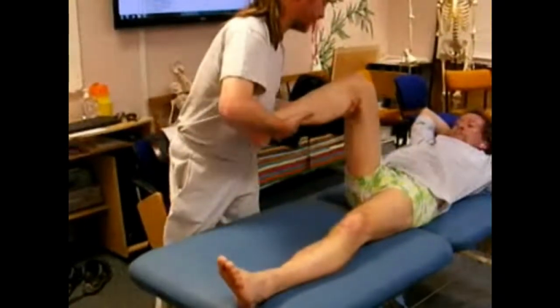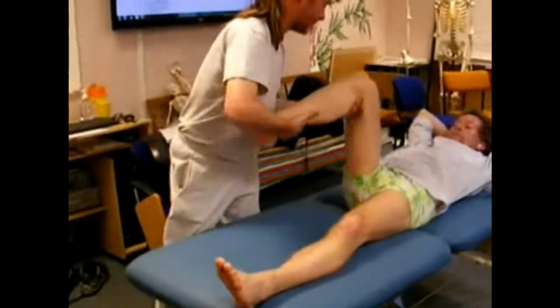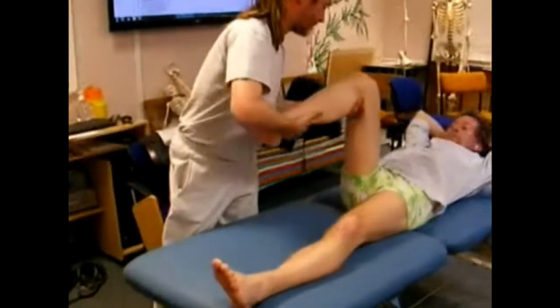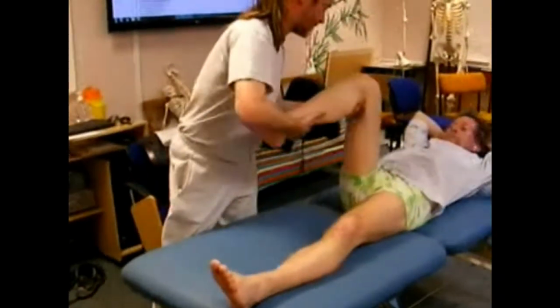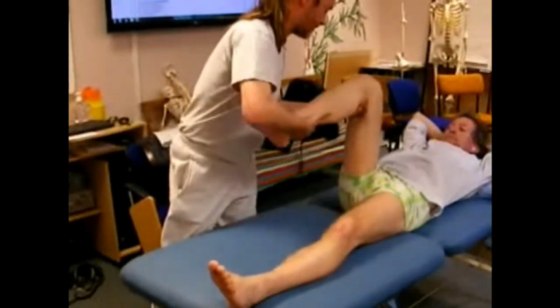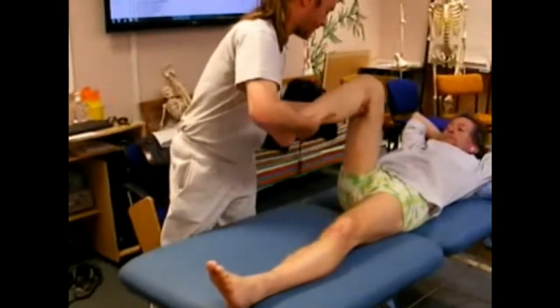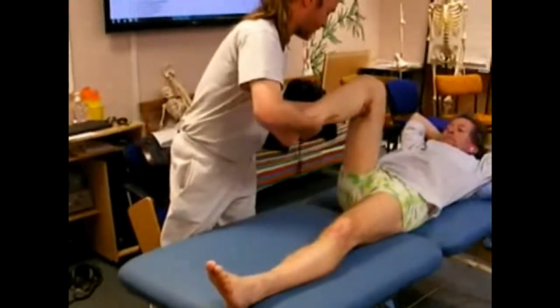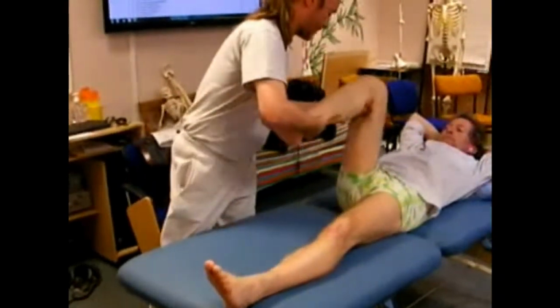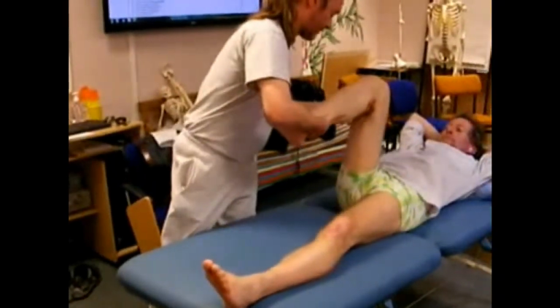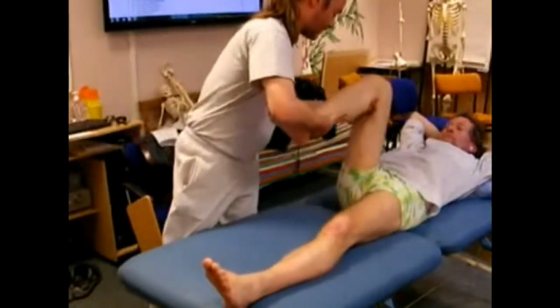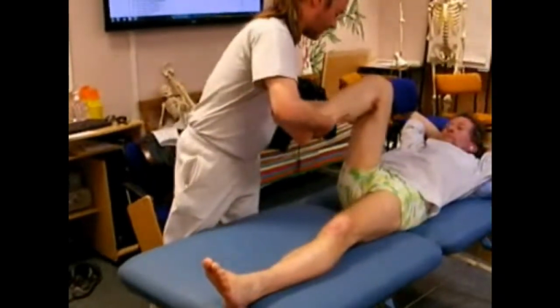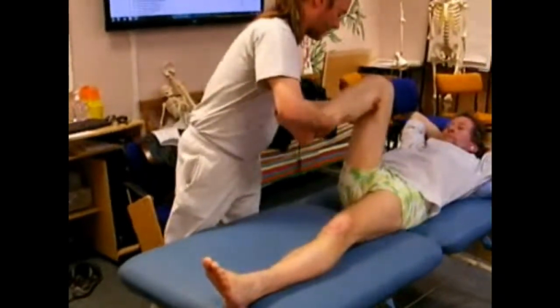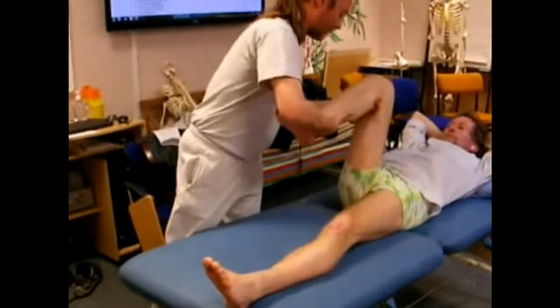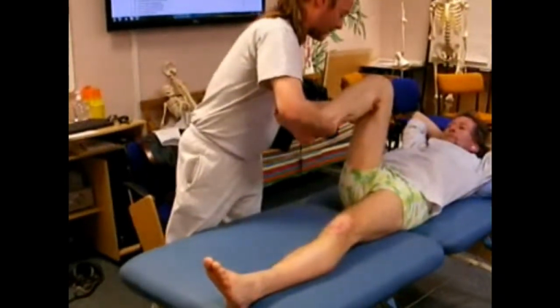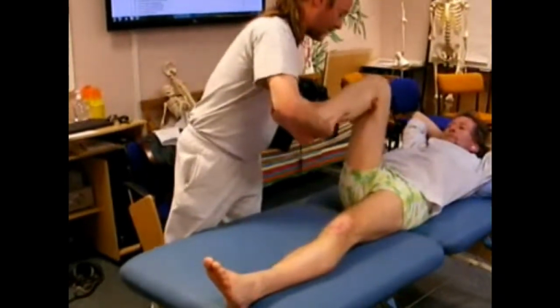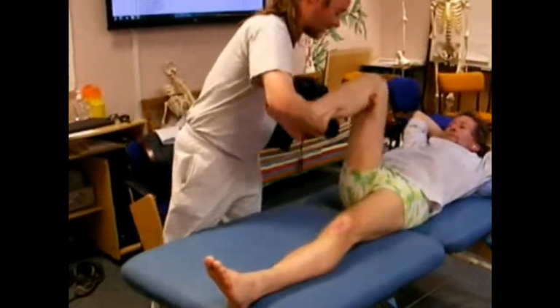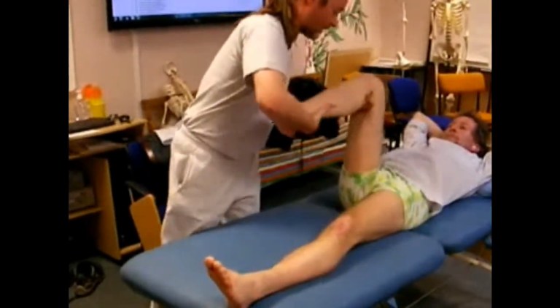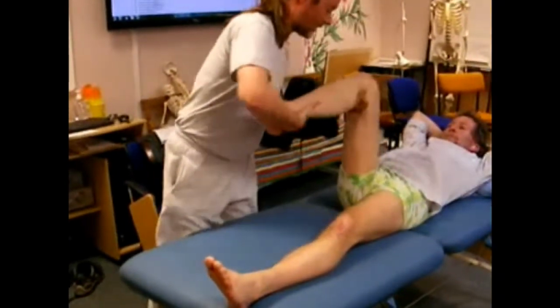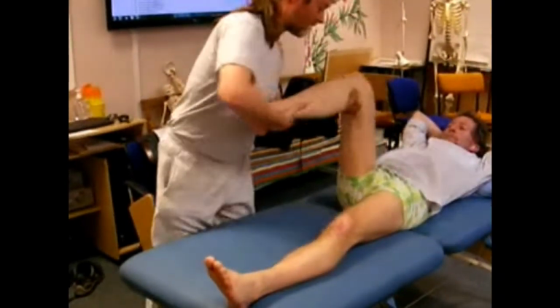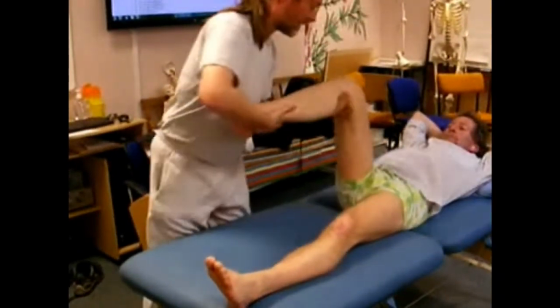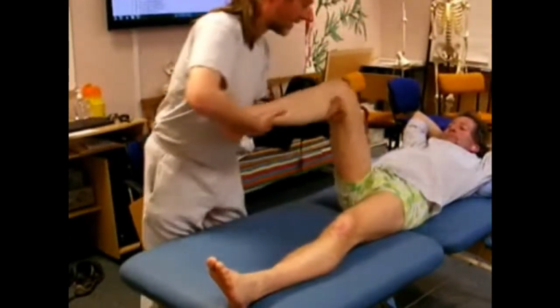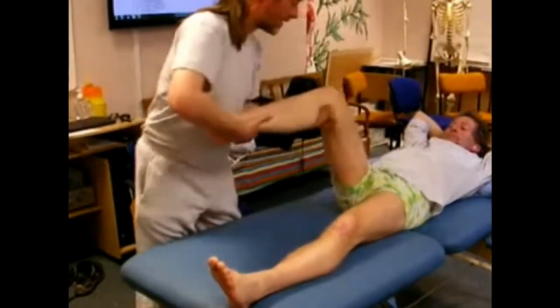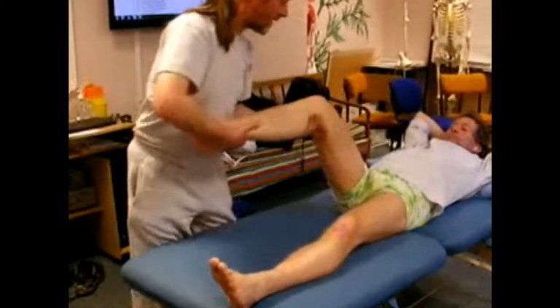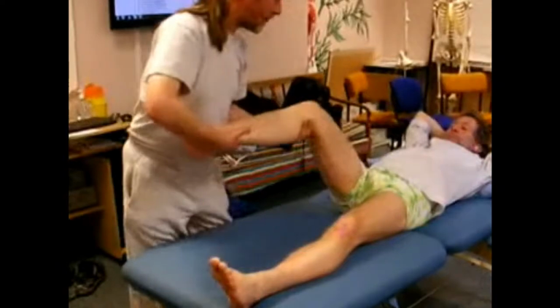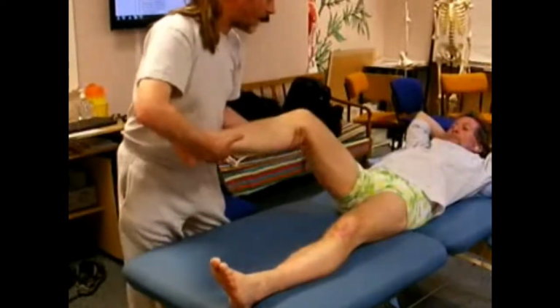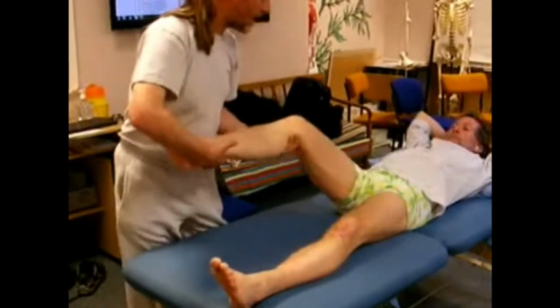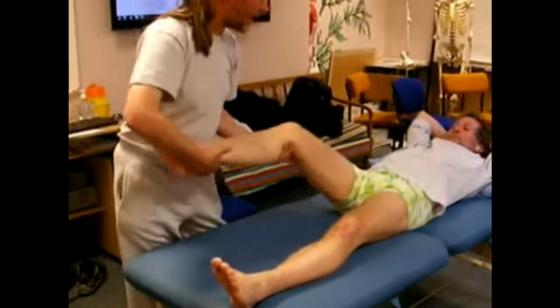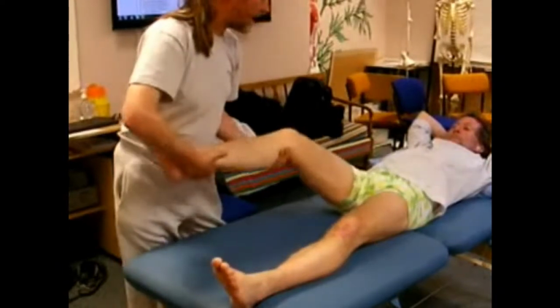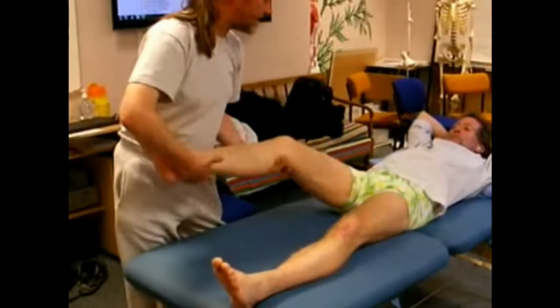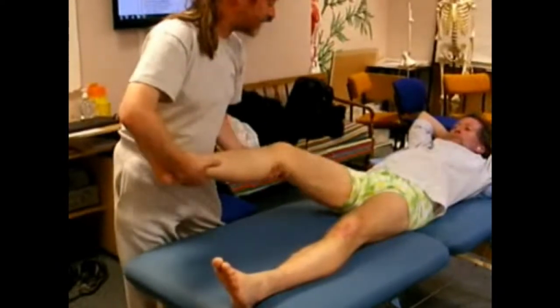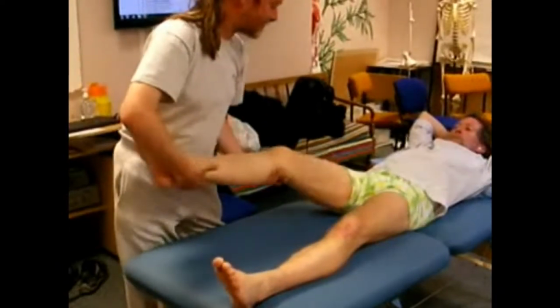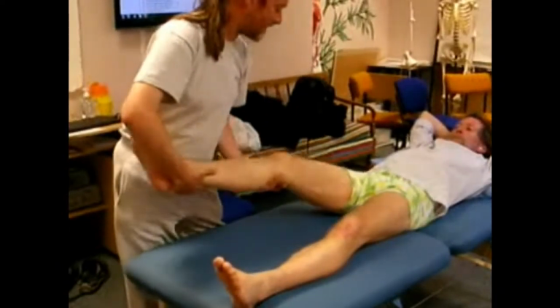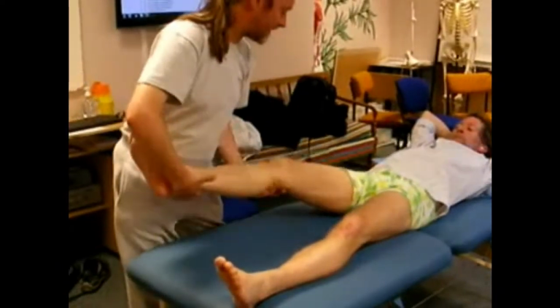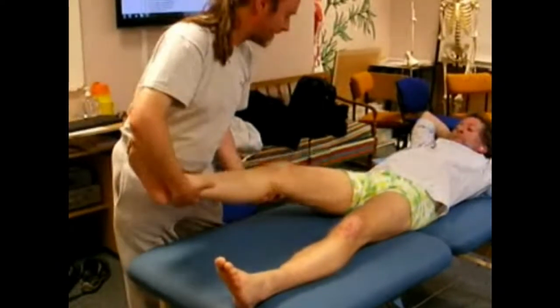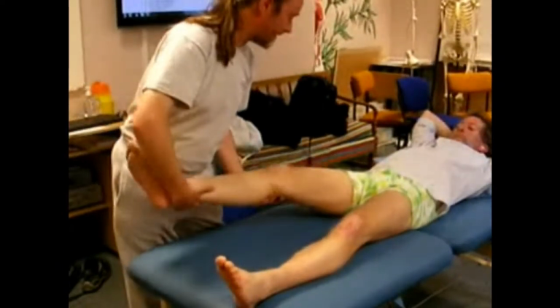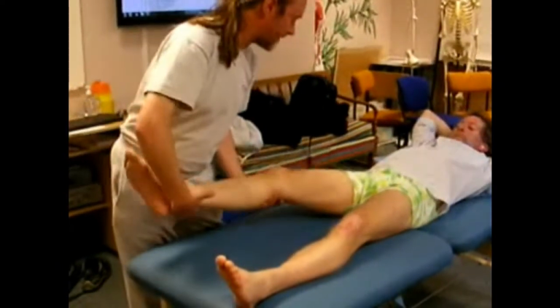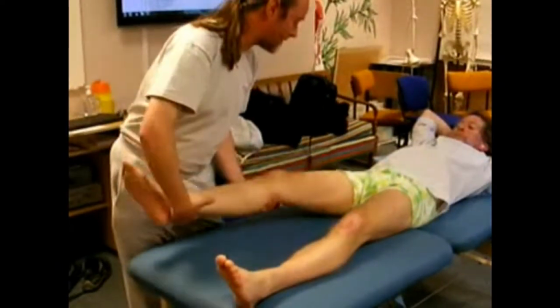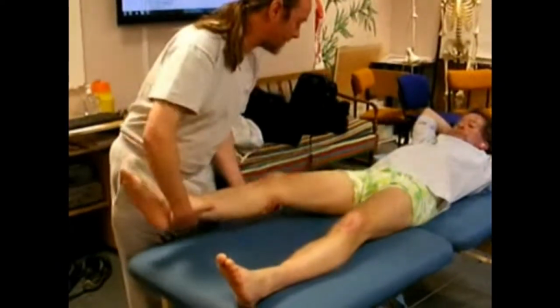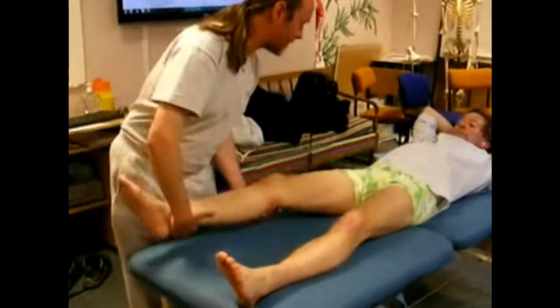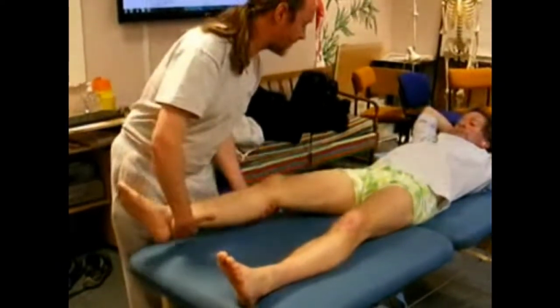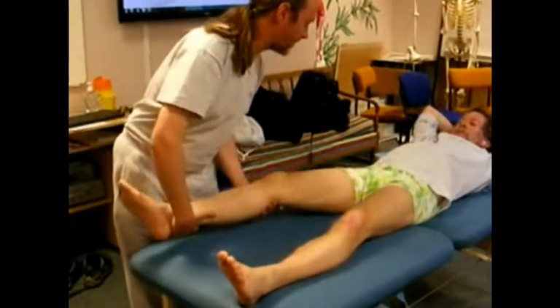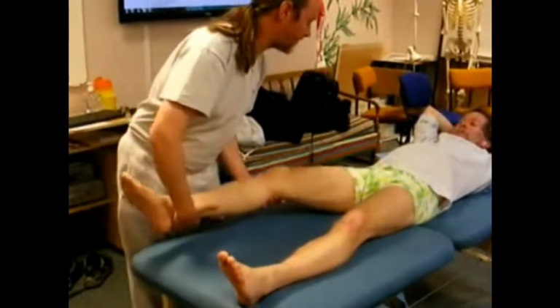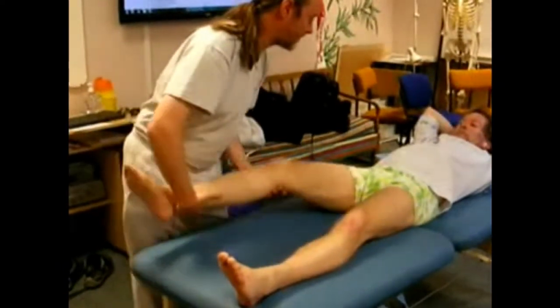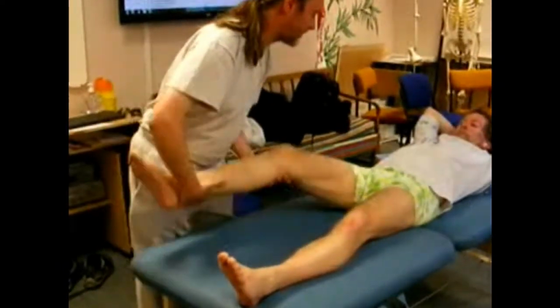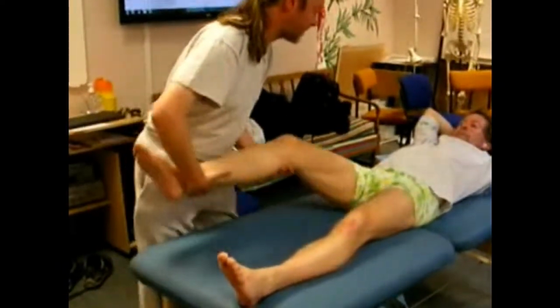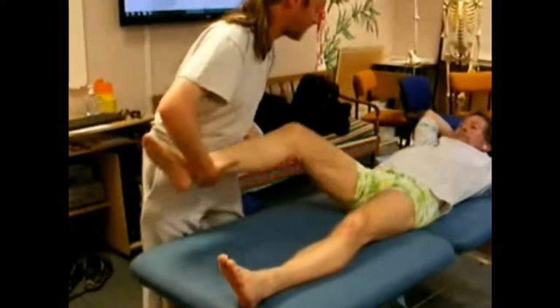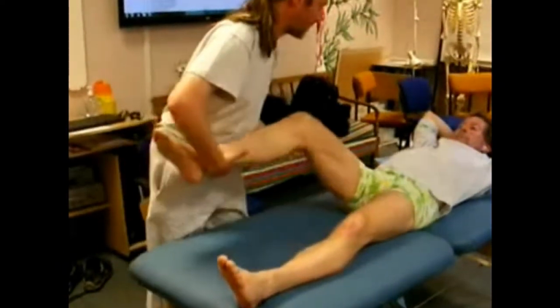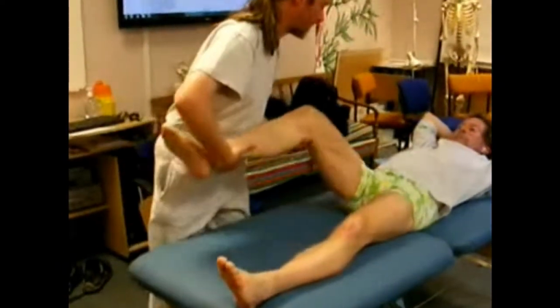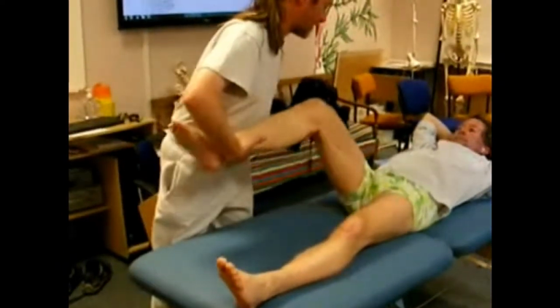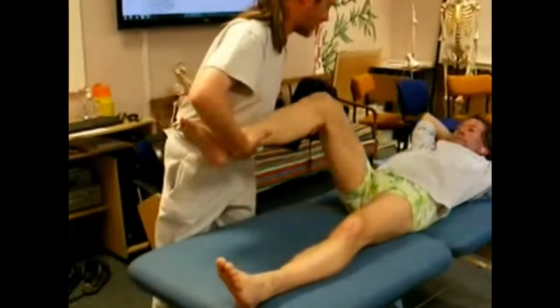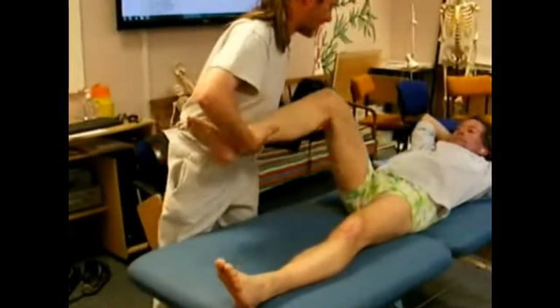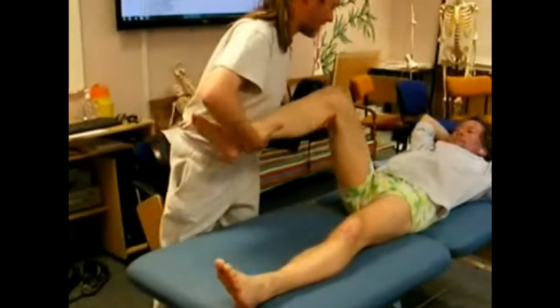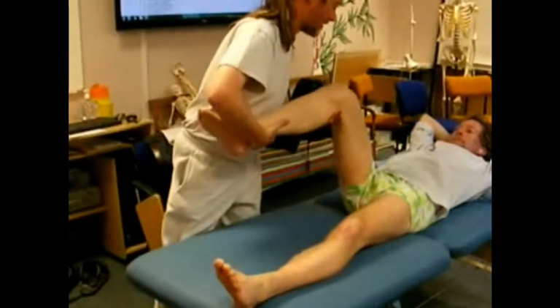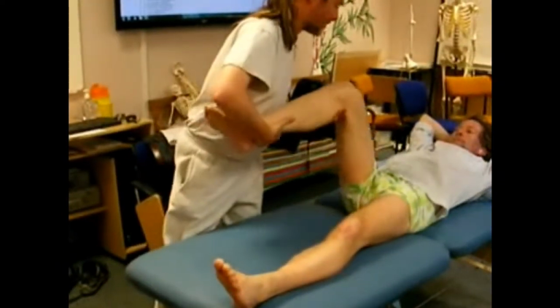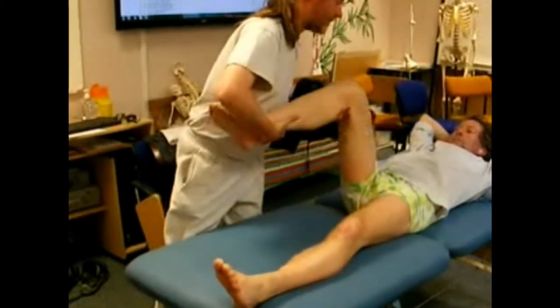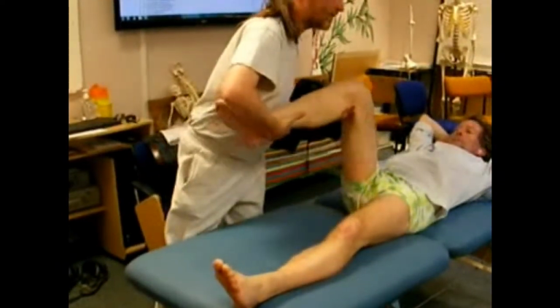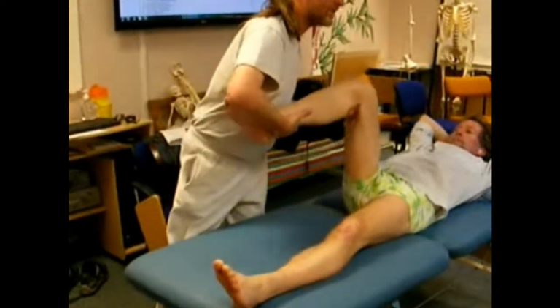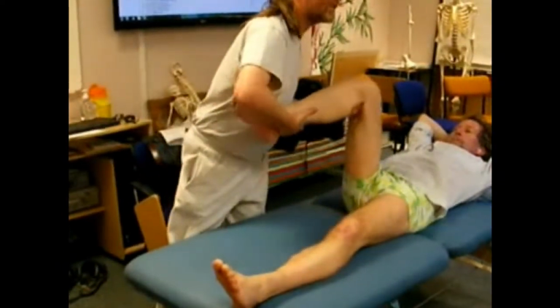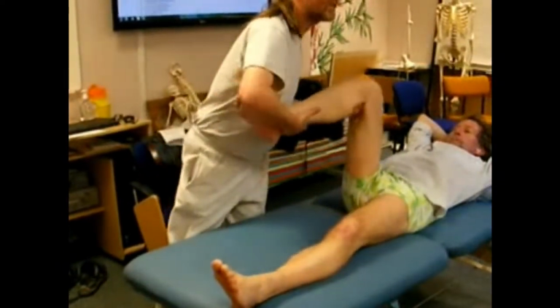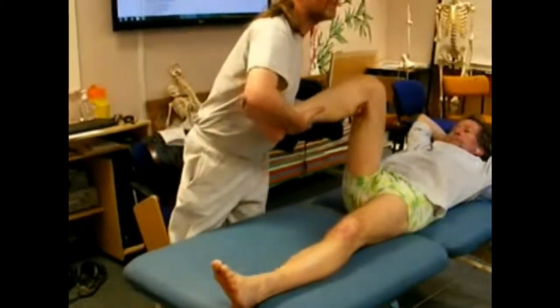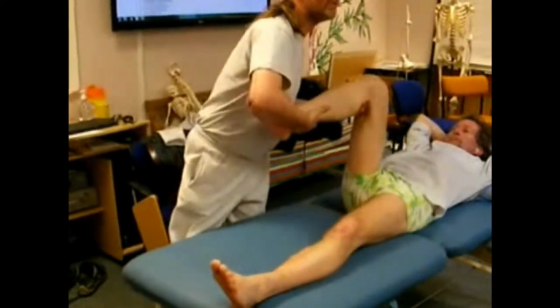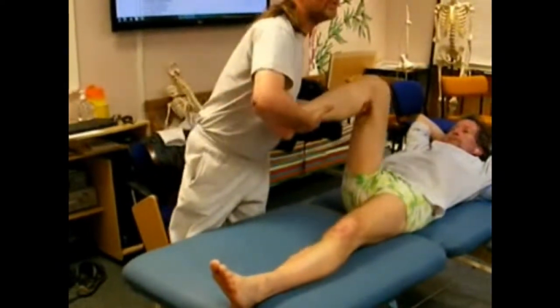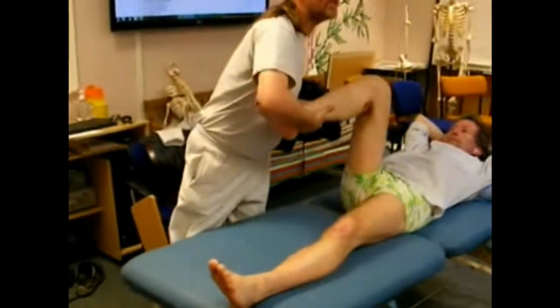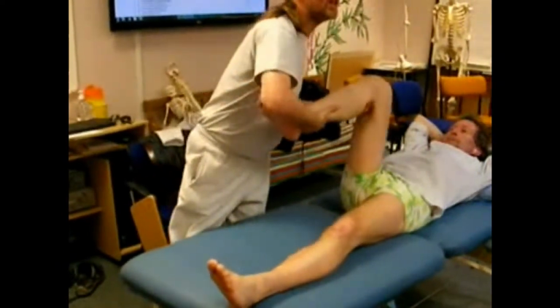A basic range of motion we can do is simply to fold and straighten. And we do this smoothly, three, six, or nine times.